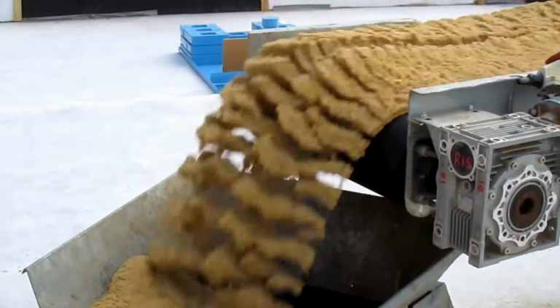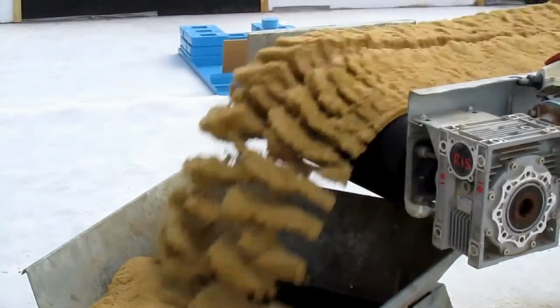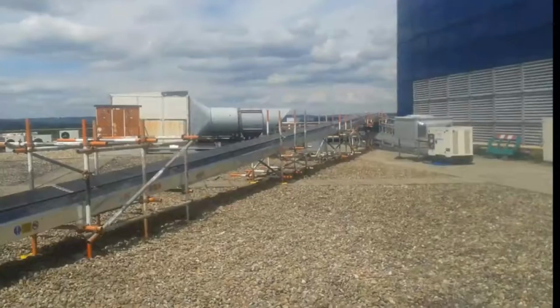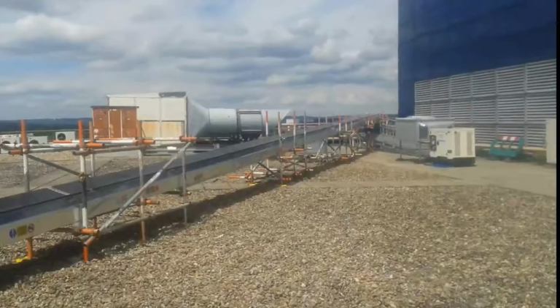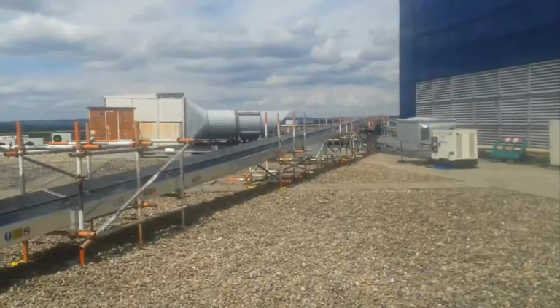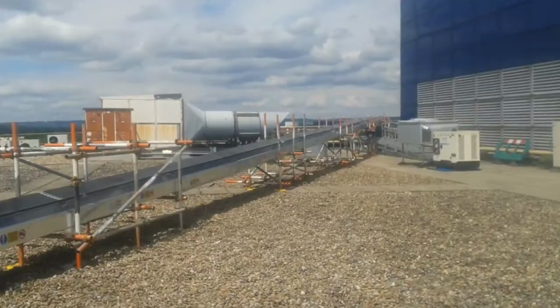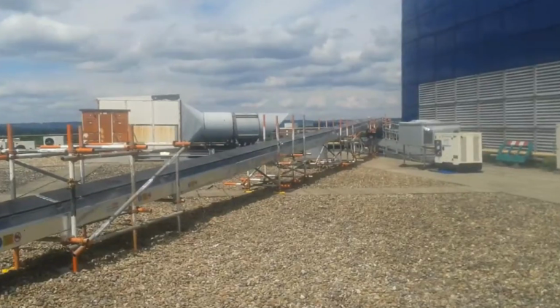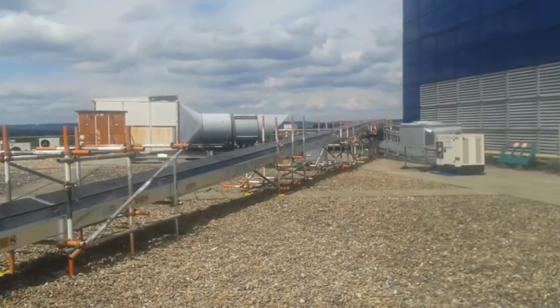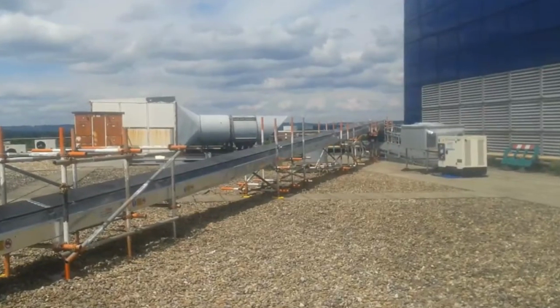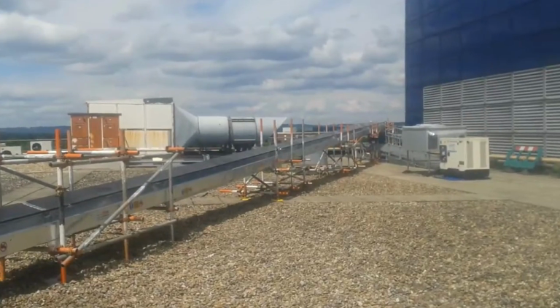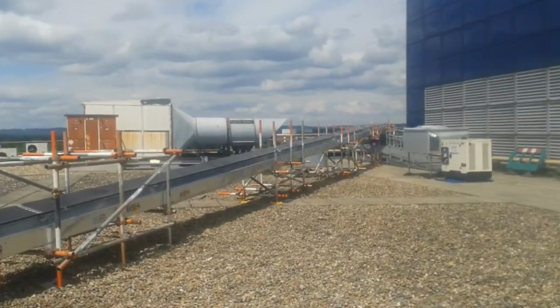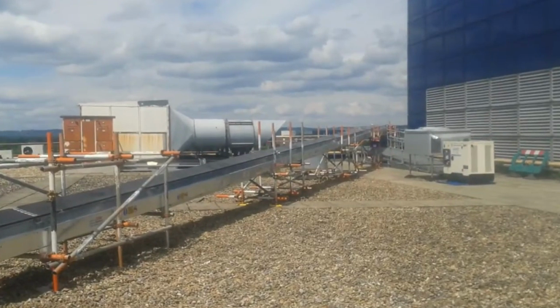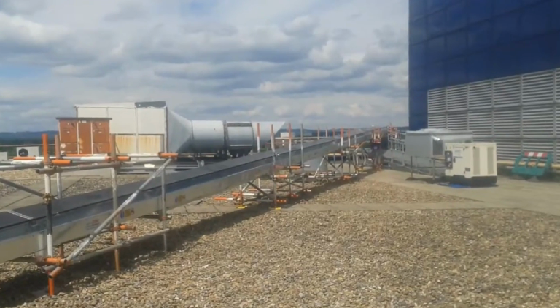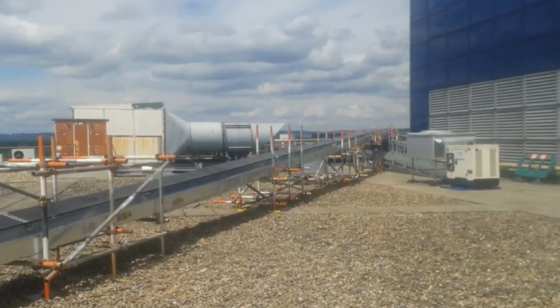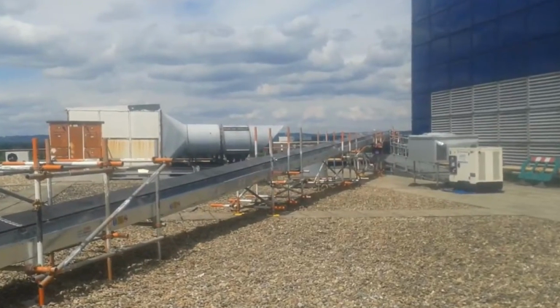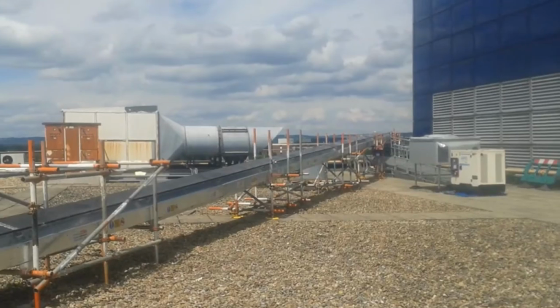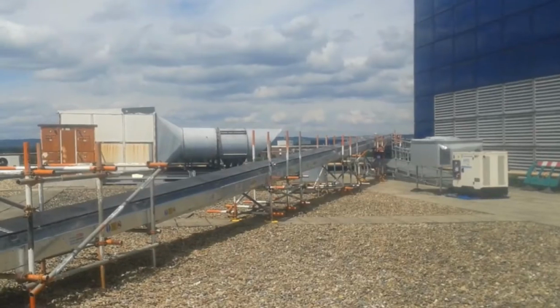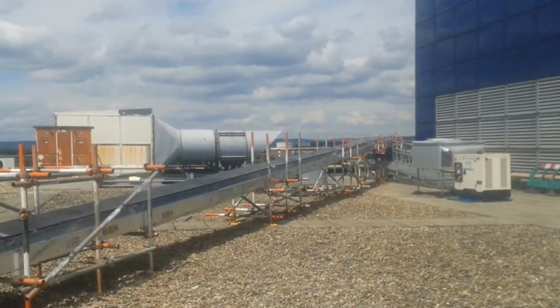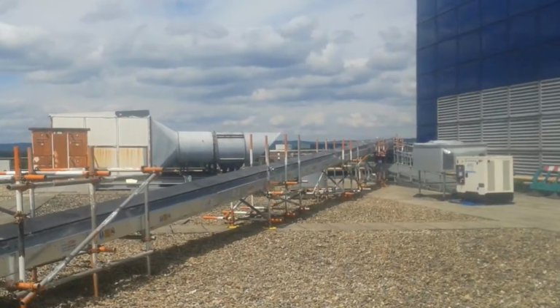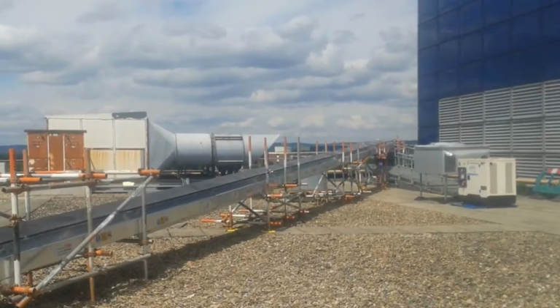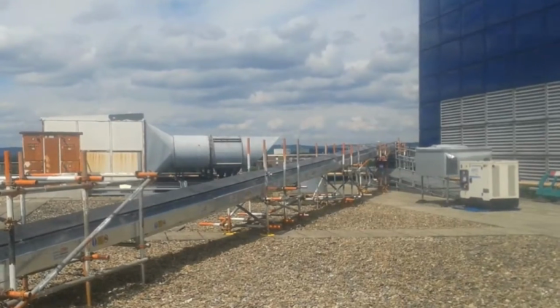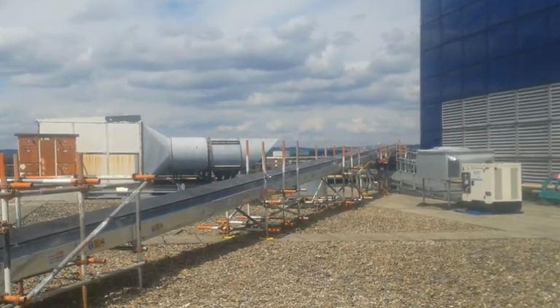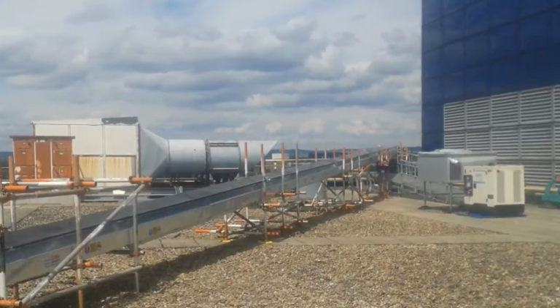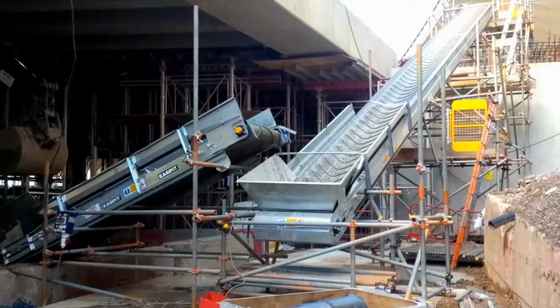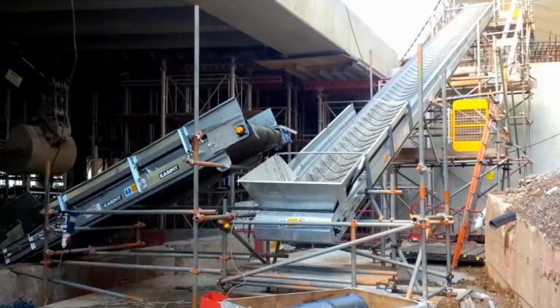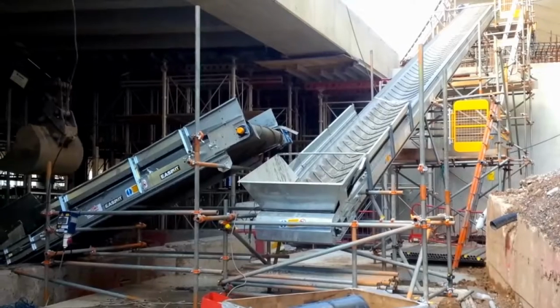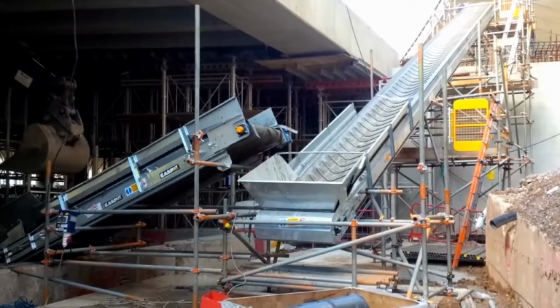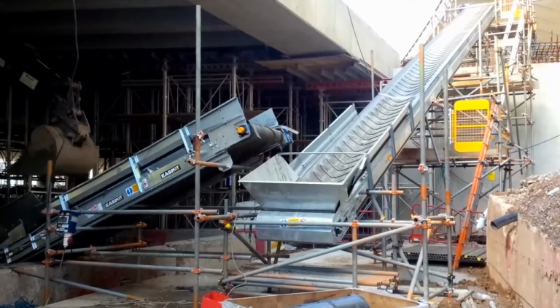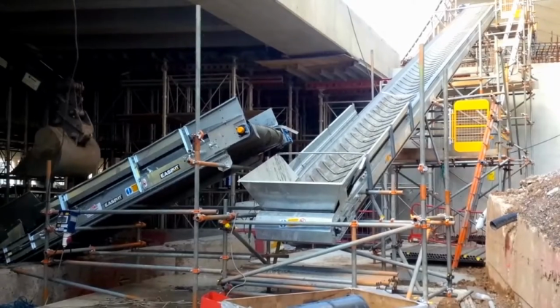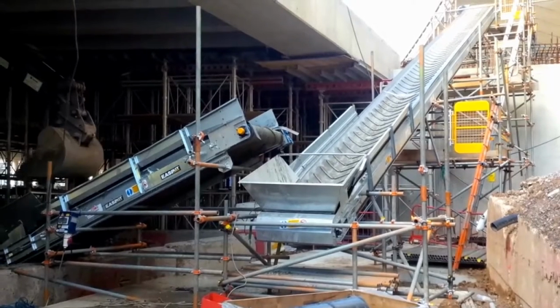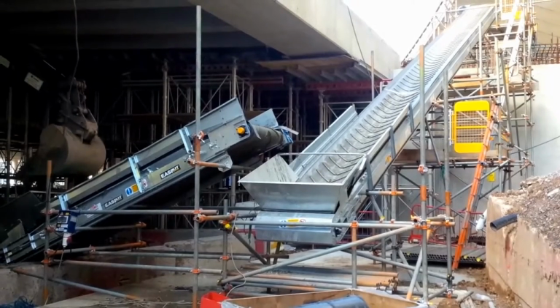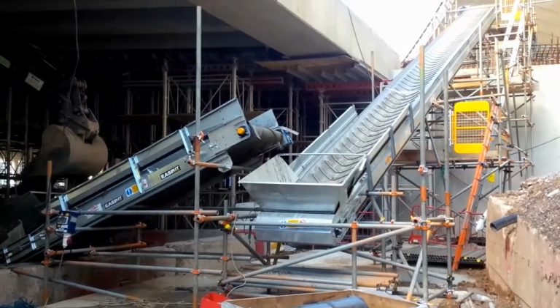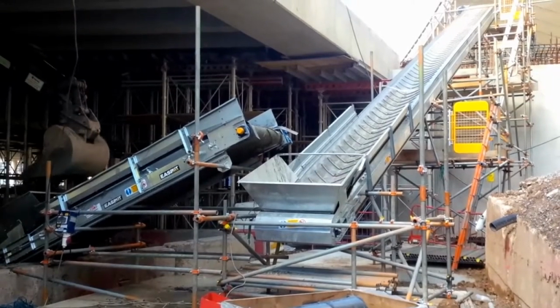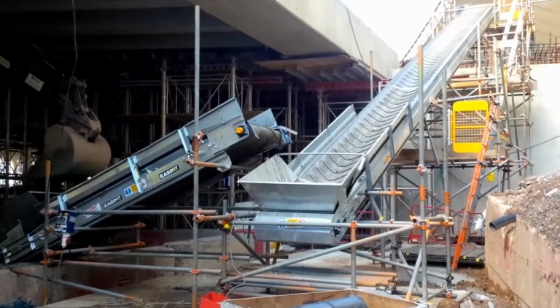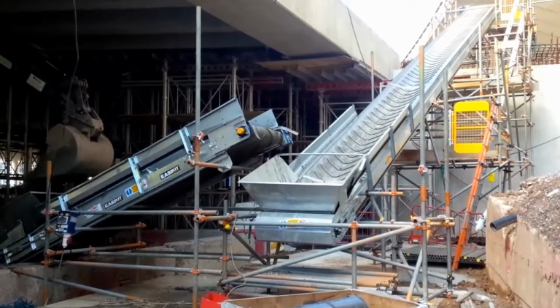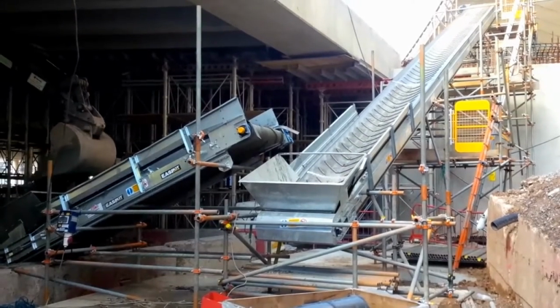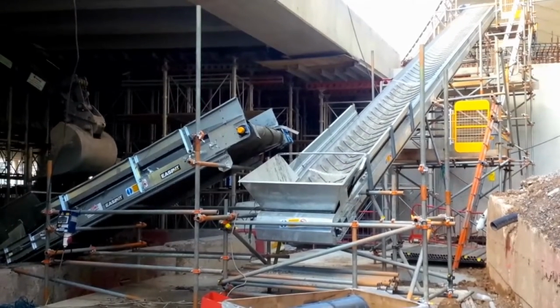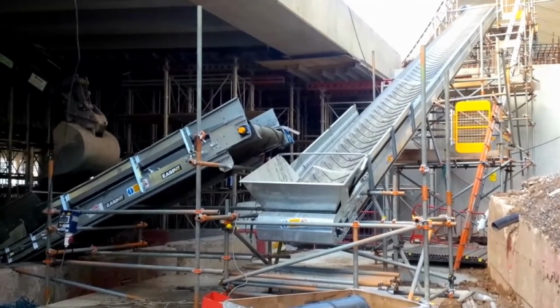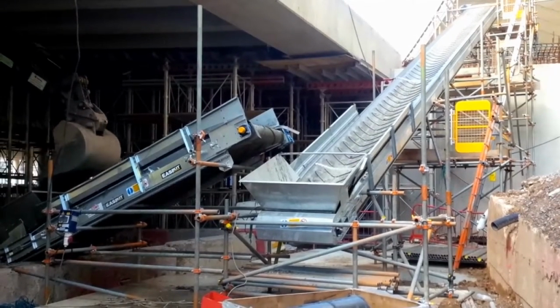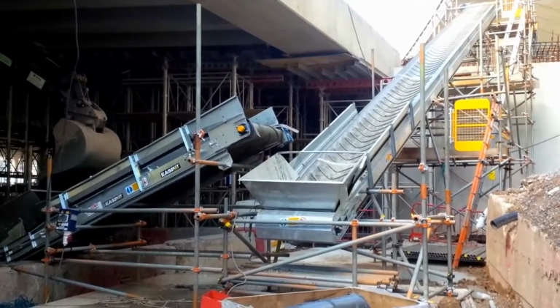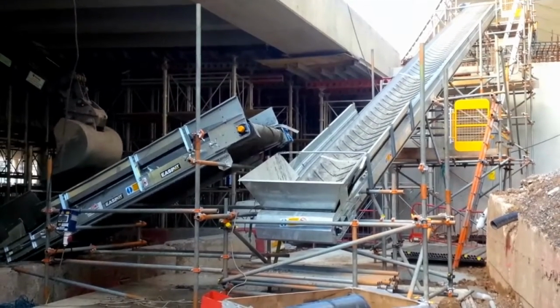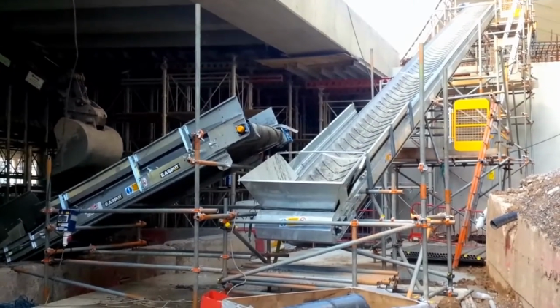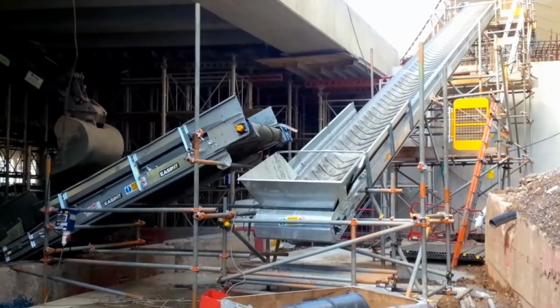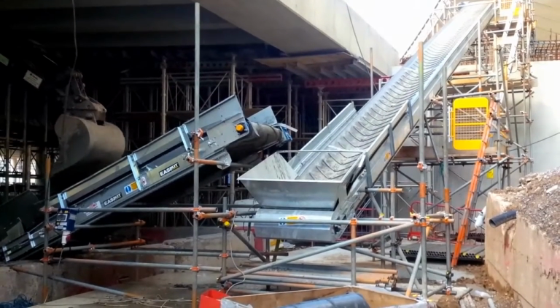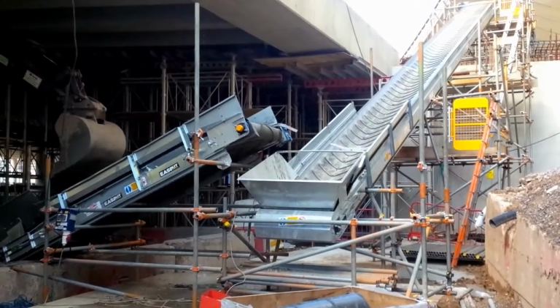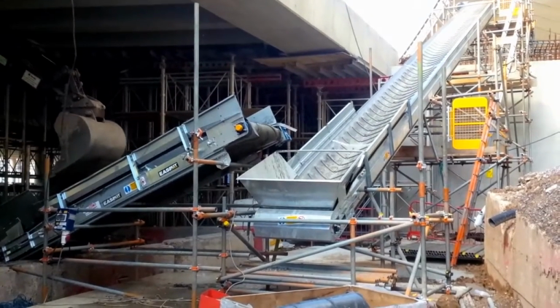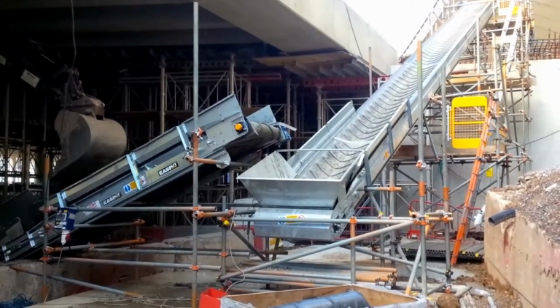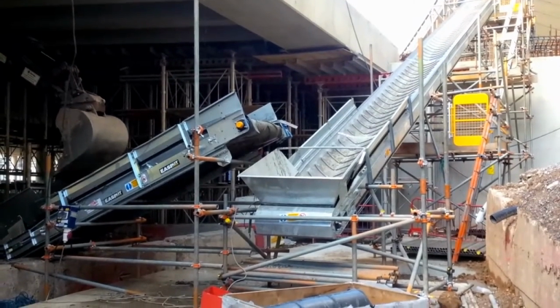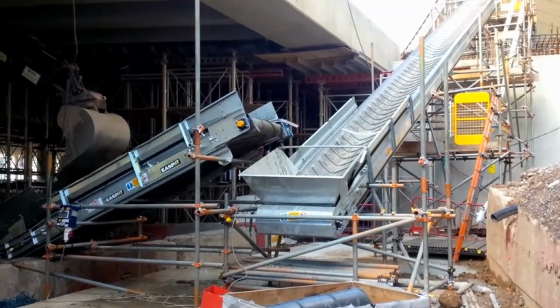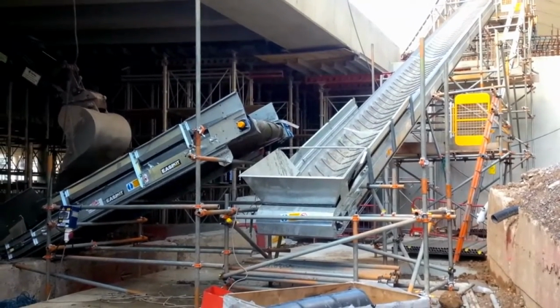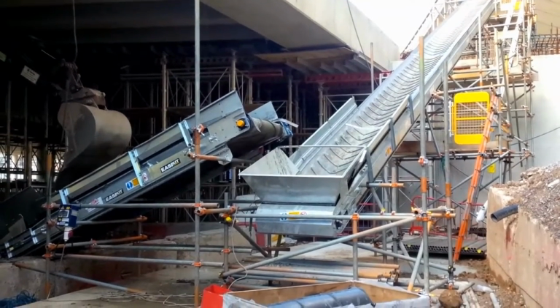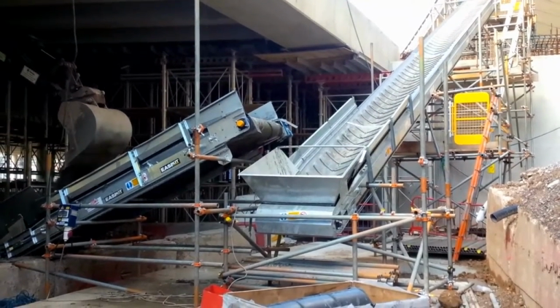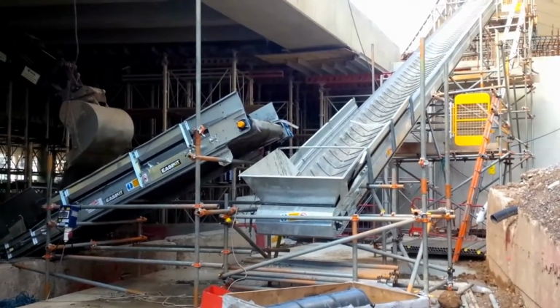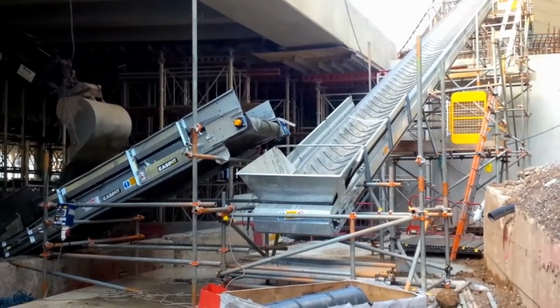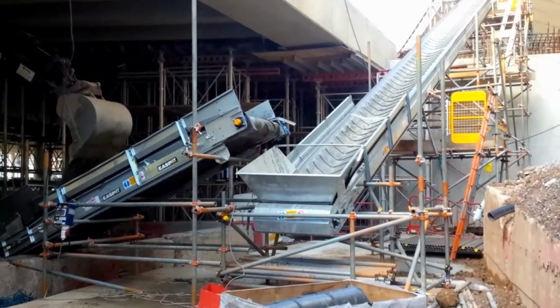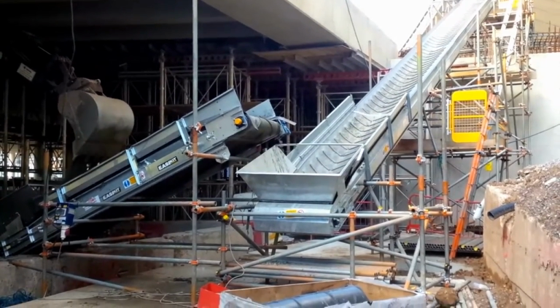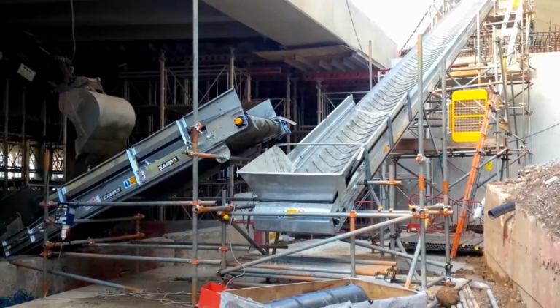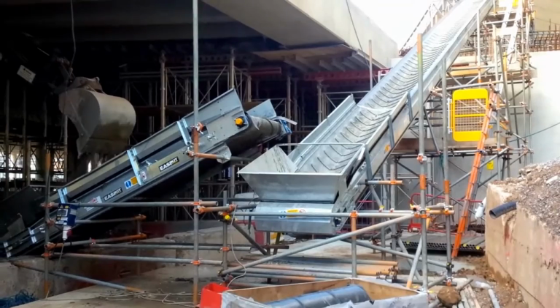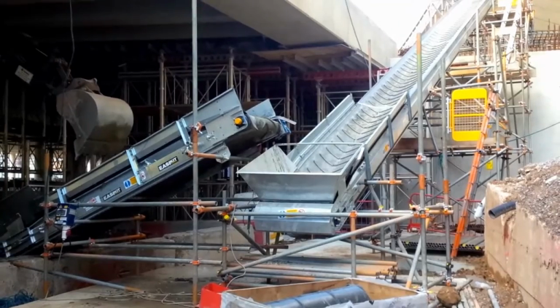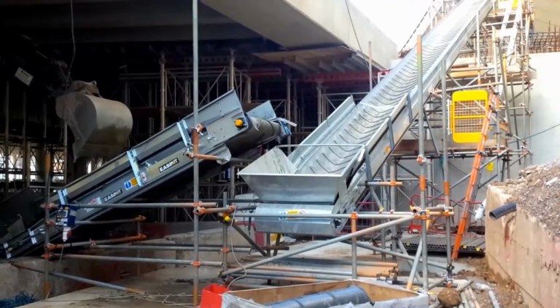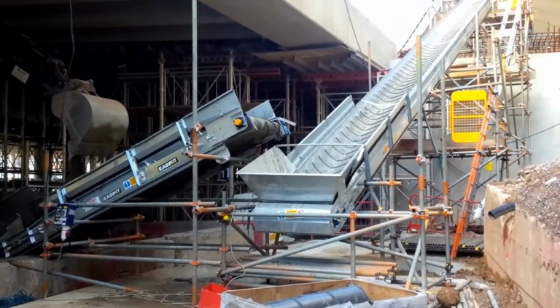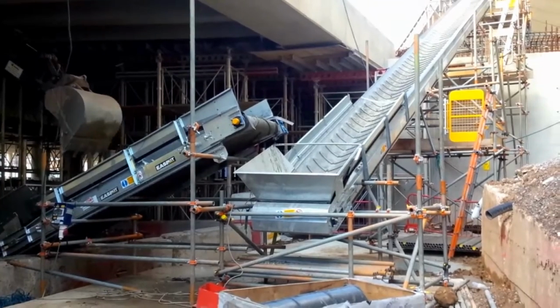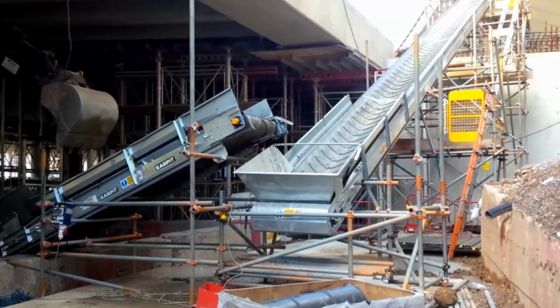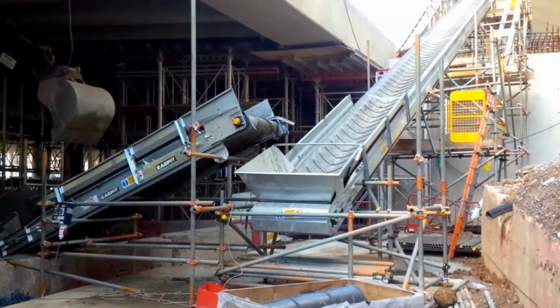We keep our clients moving from industries such as construction, demolition, recycling, aggregate and quarries, to name a few.